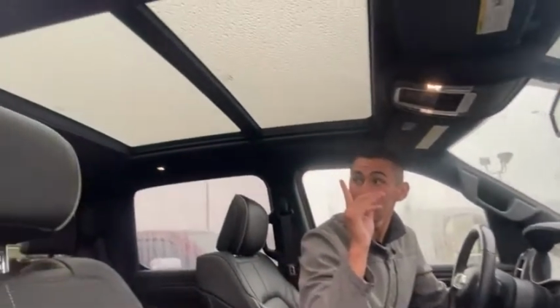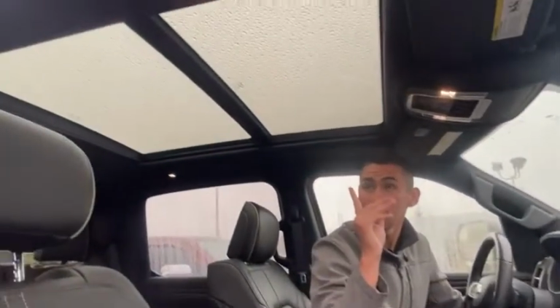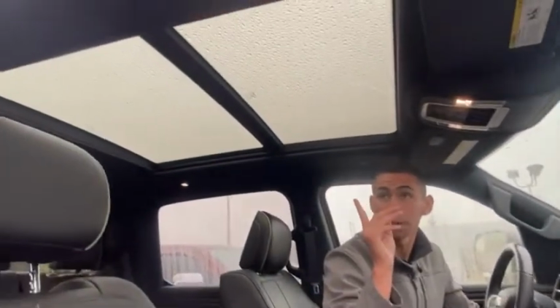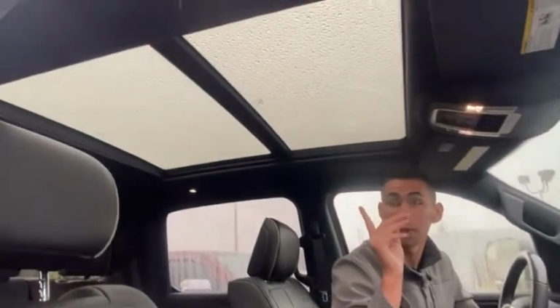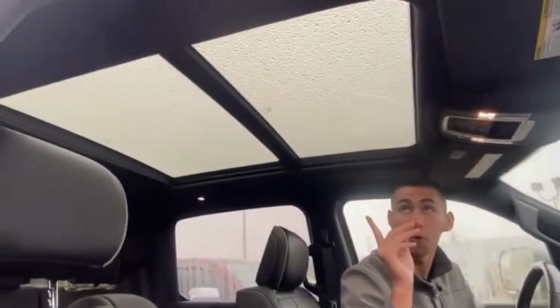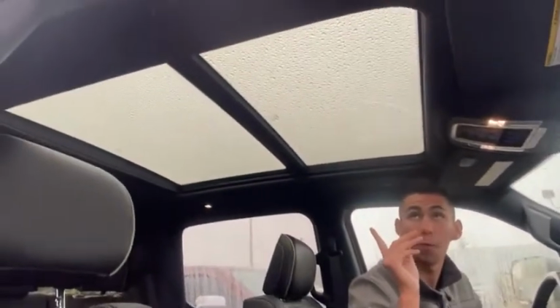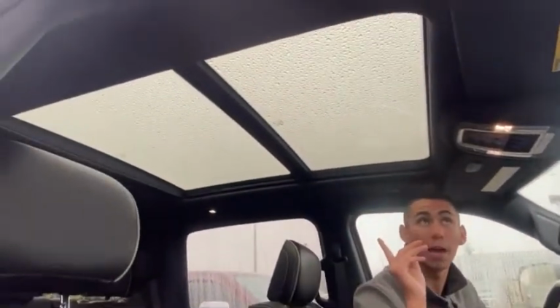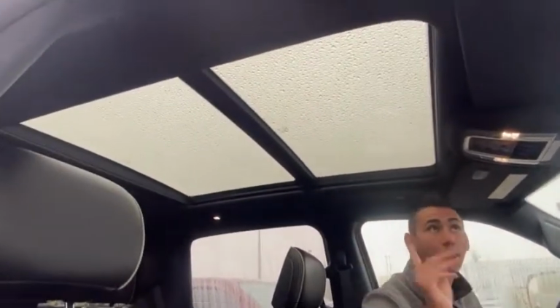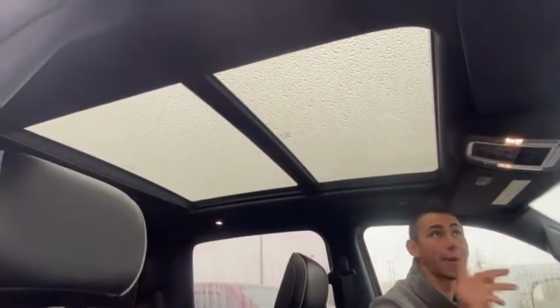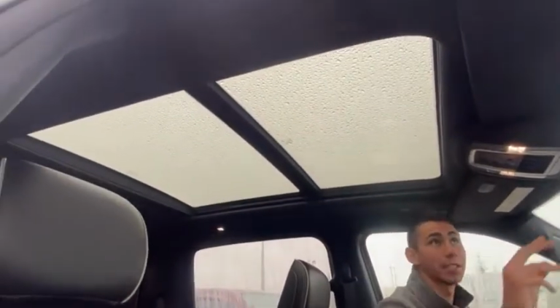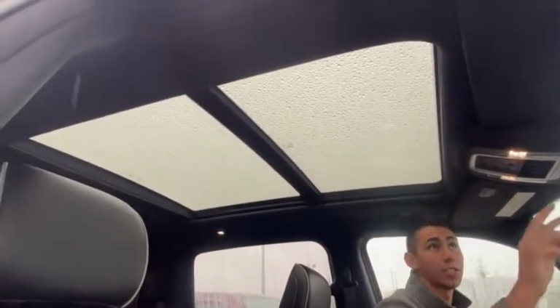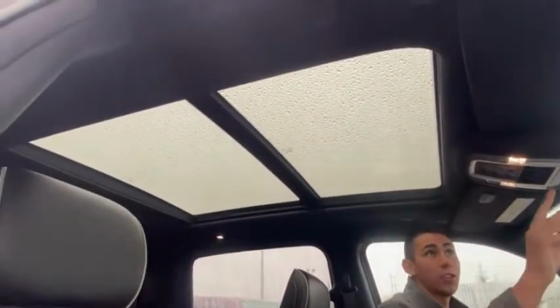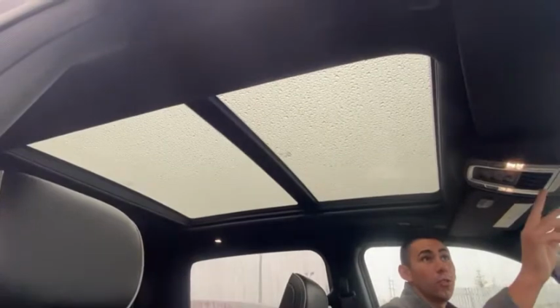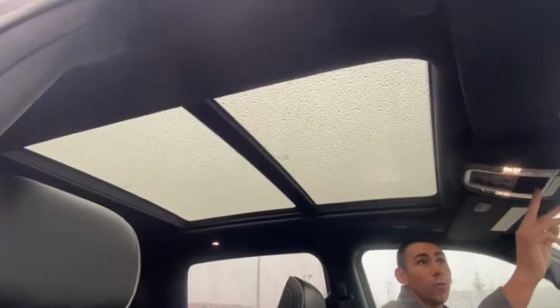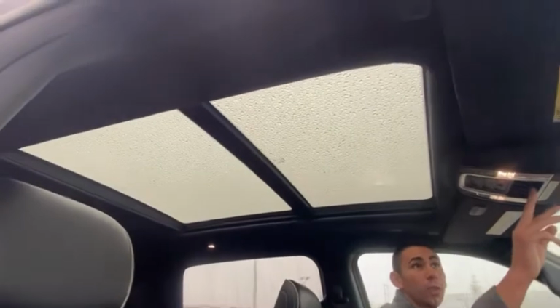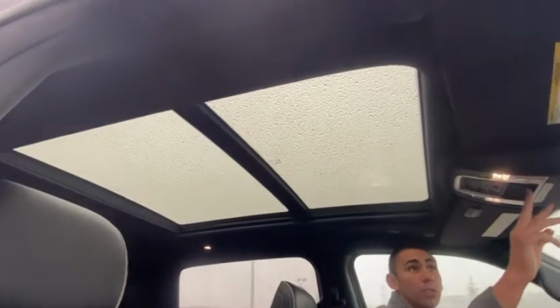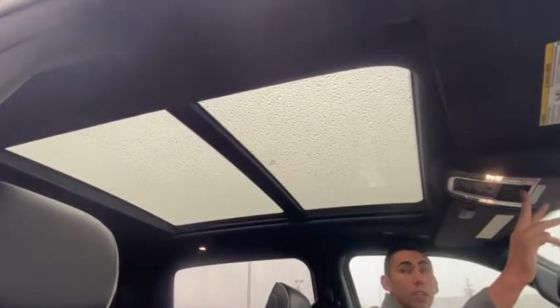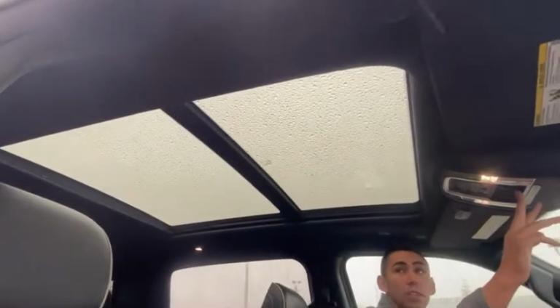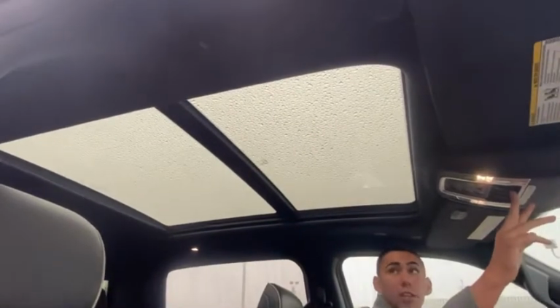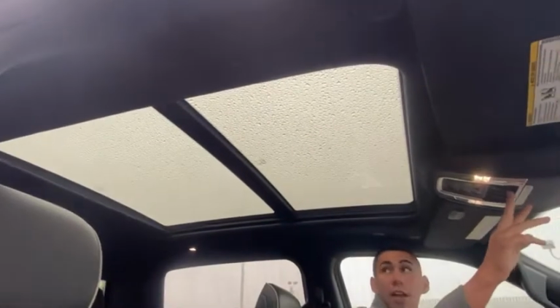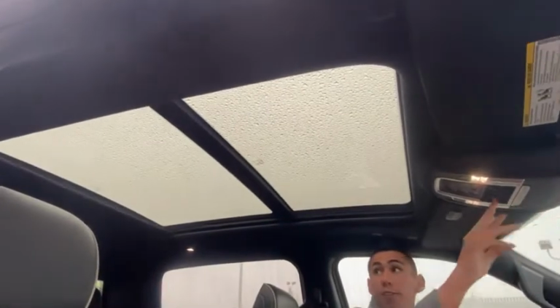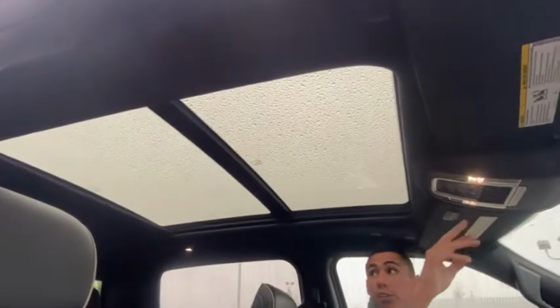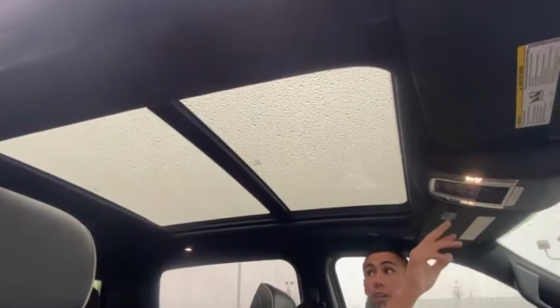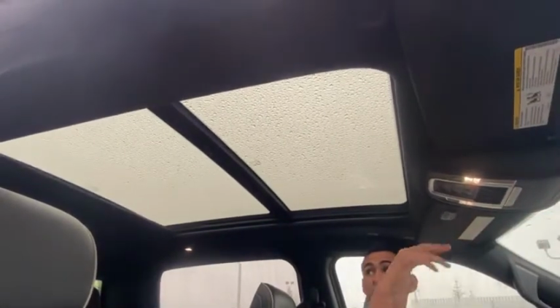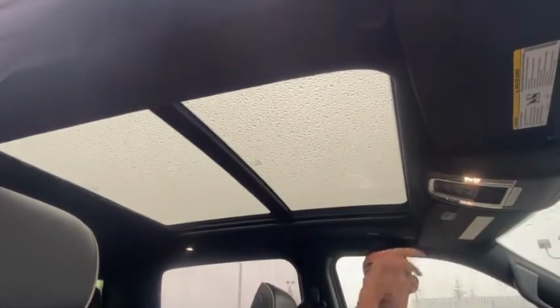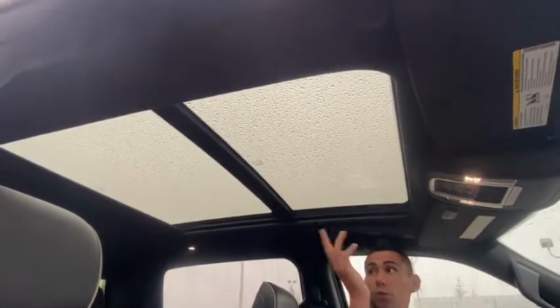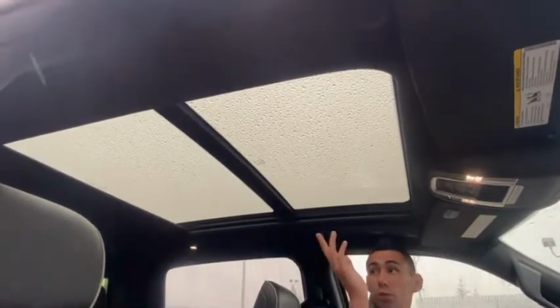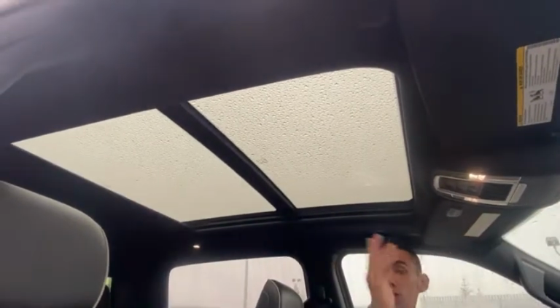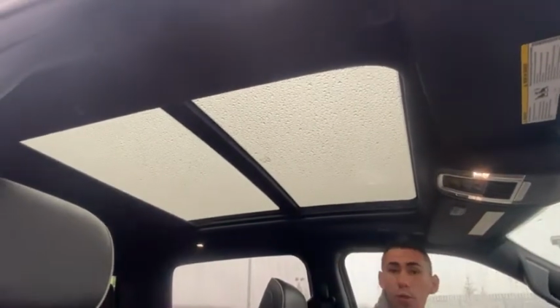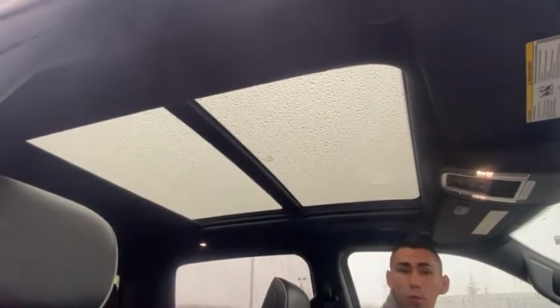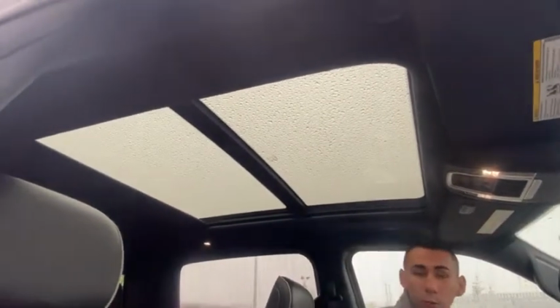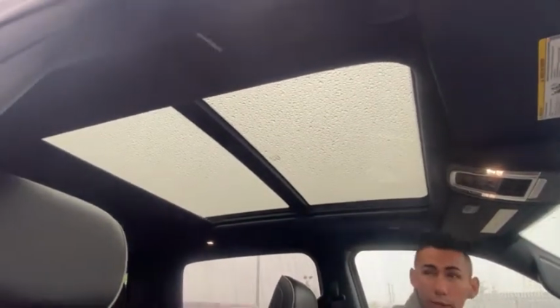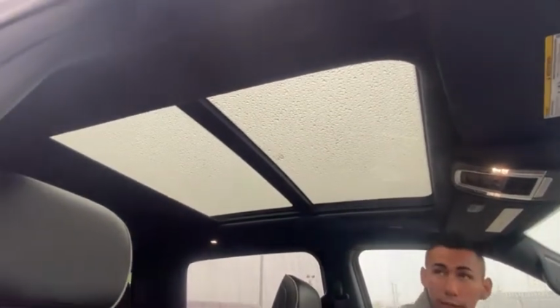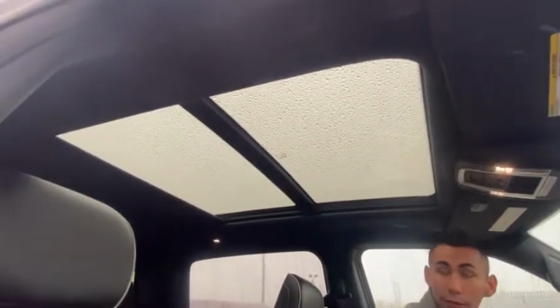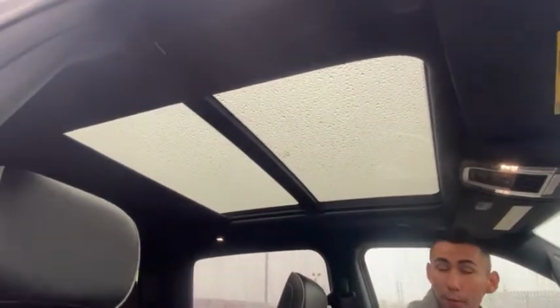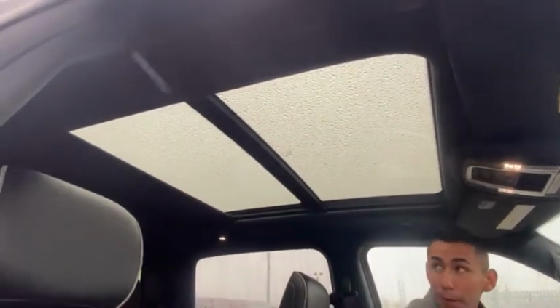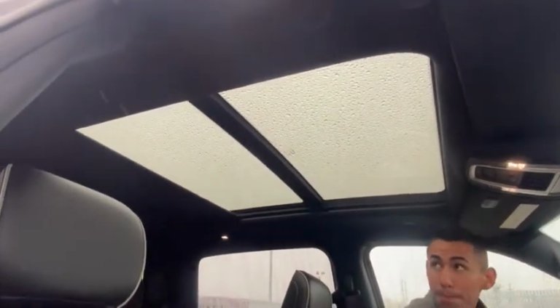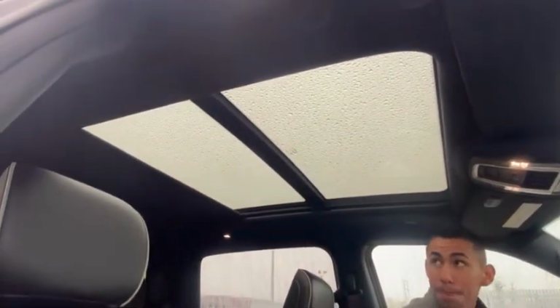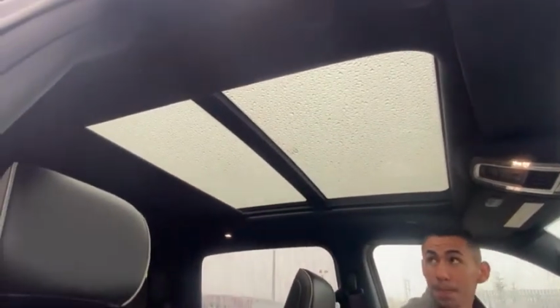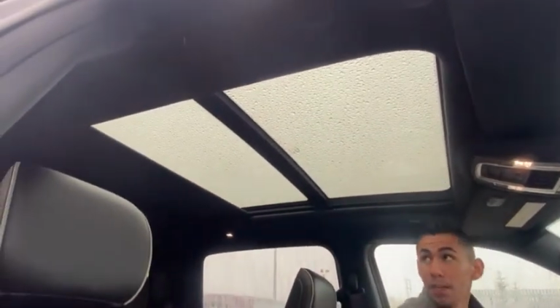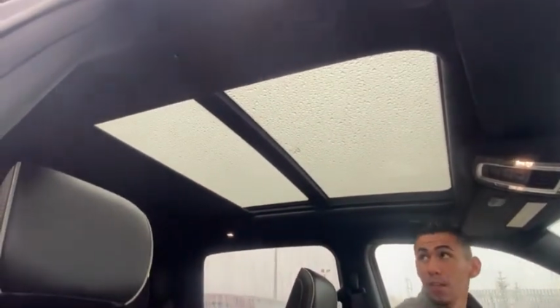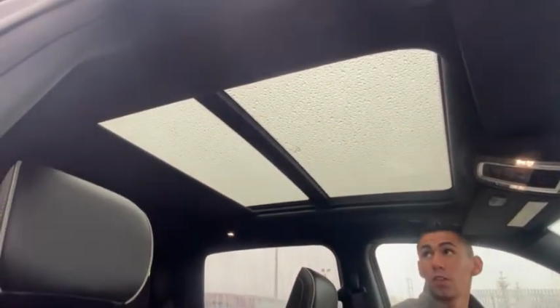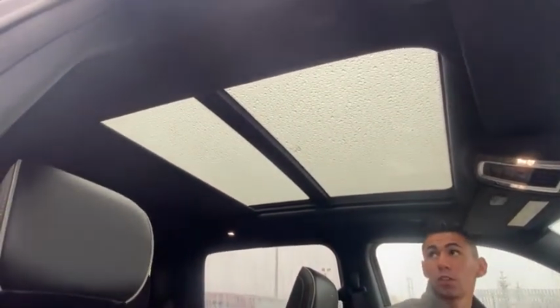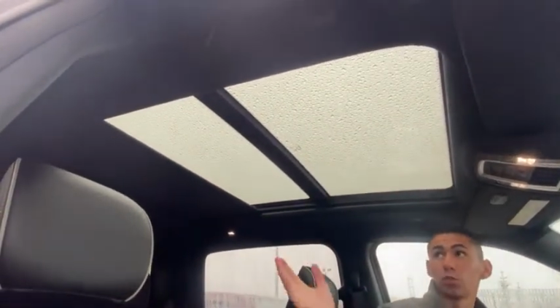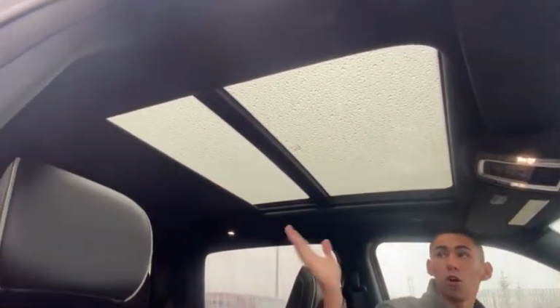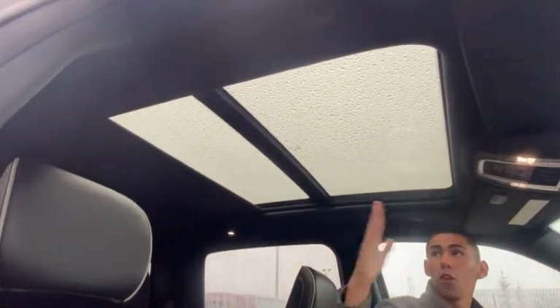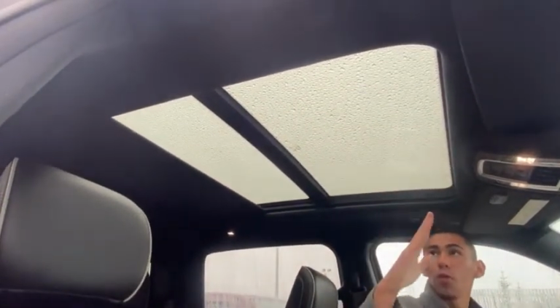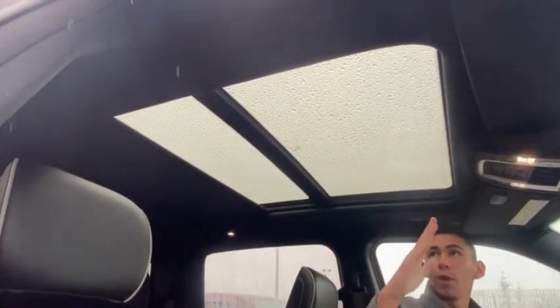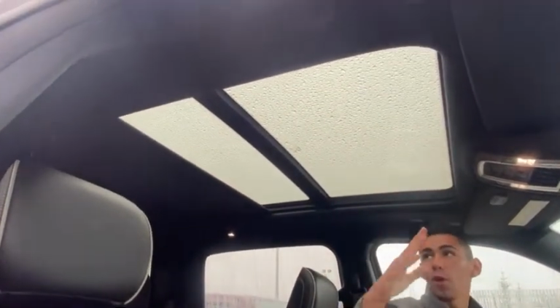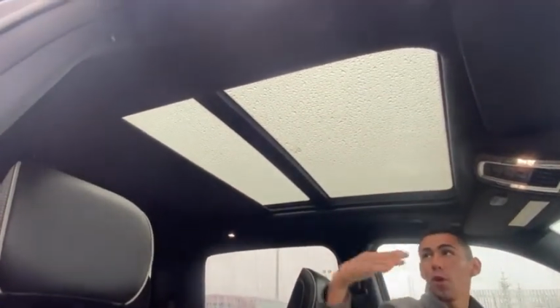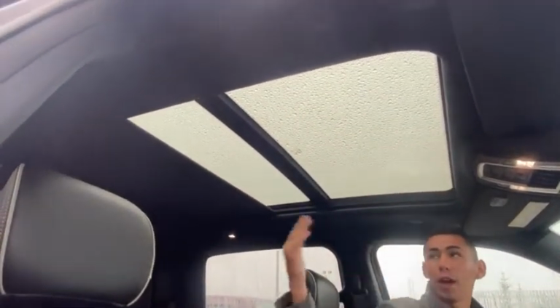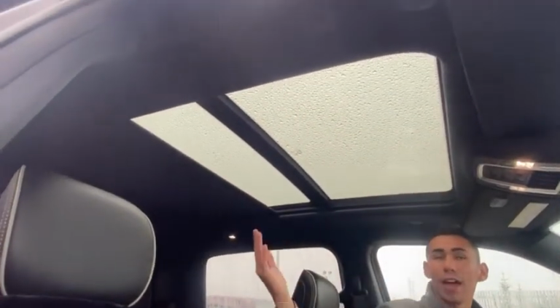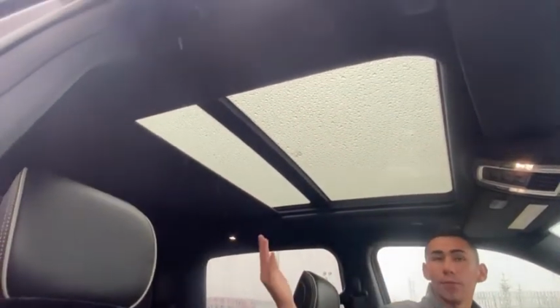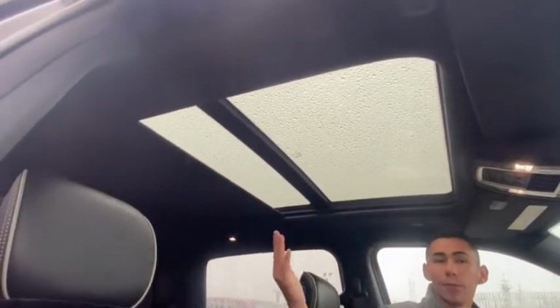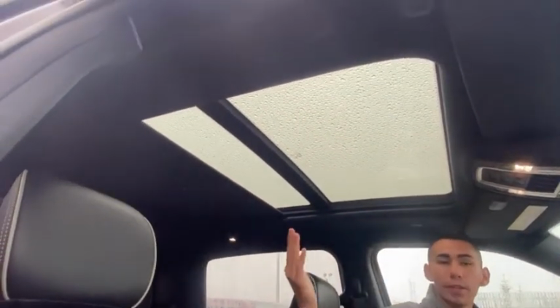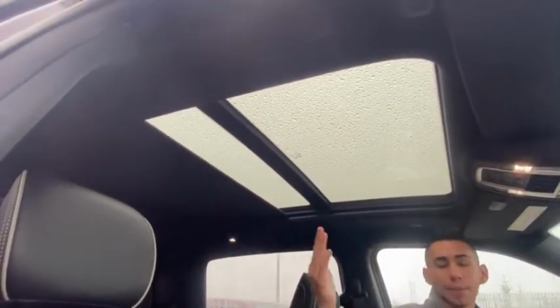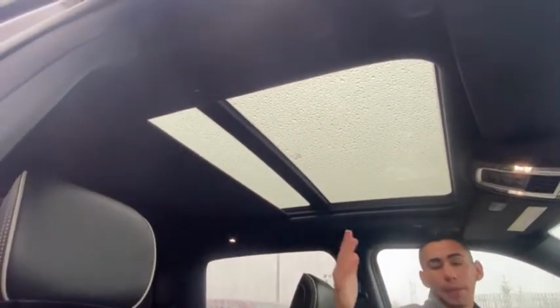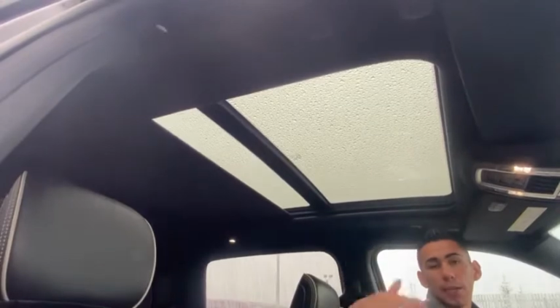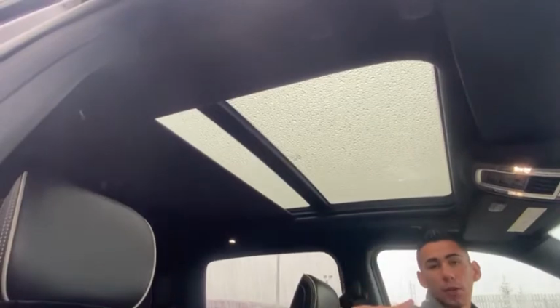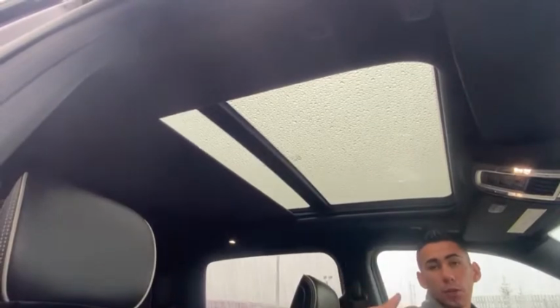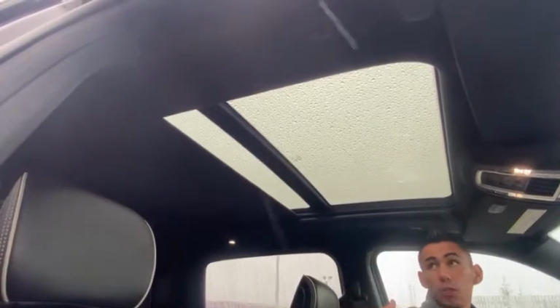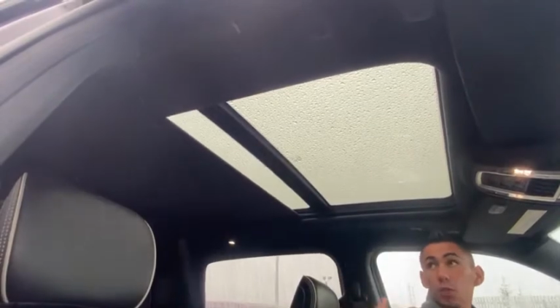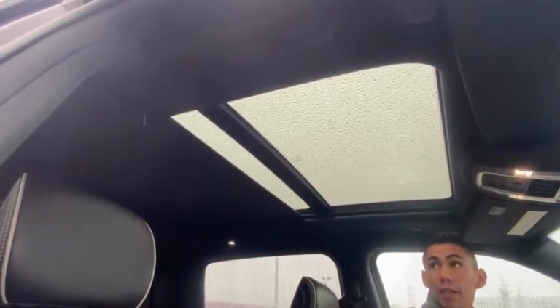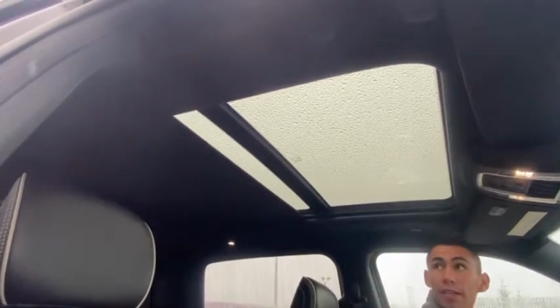You've got the full panoramic sunroof, which has a shutter that will shut with one click of a button. It goes all the way or halfway, depending on what you like.